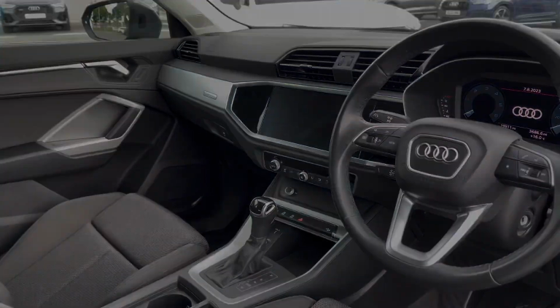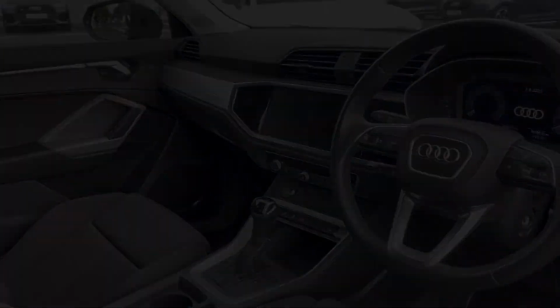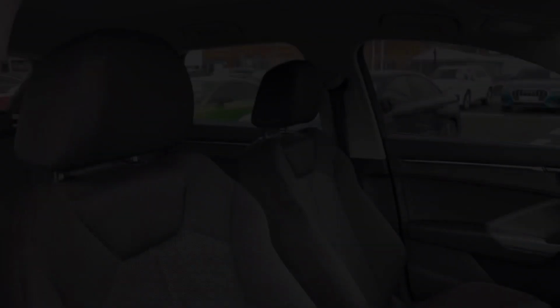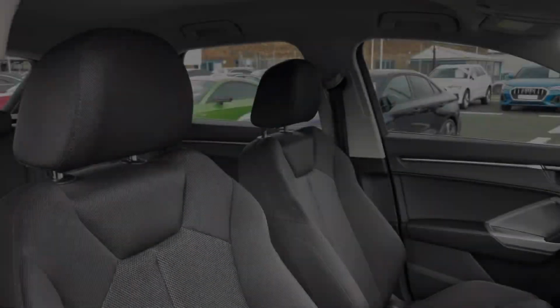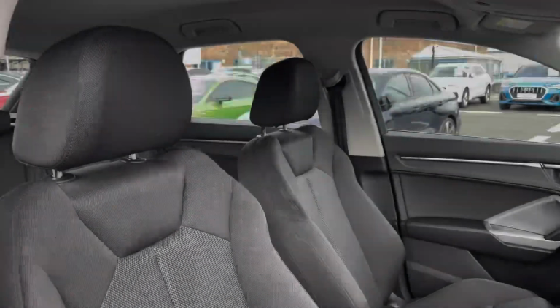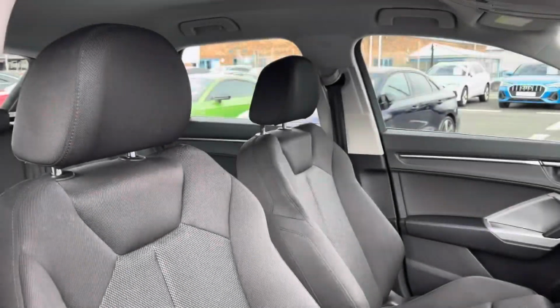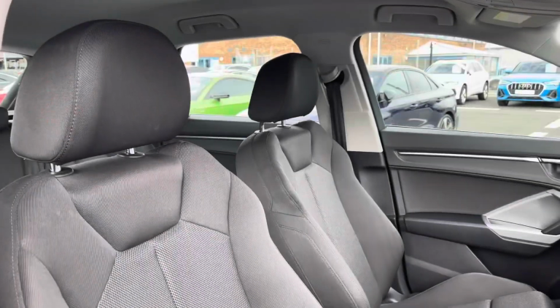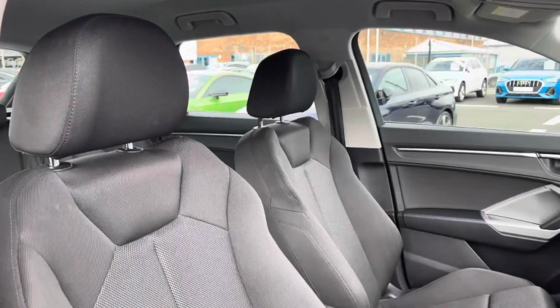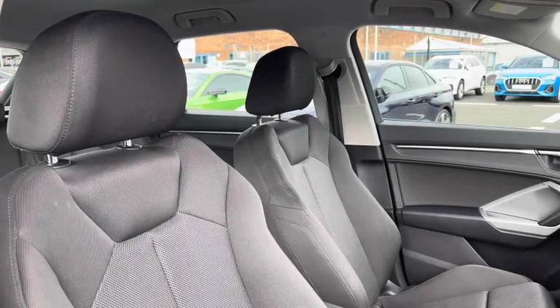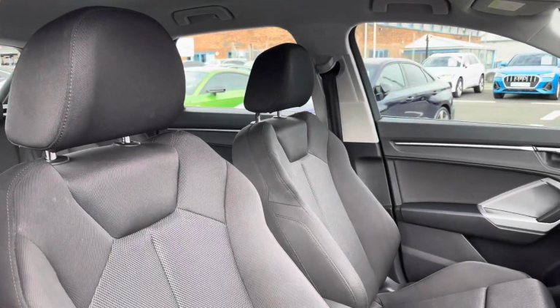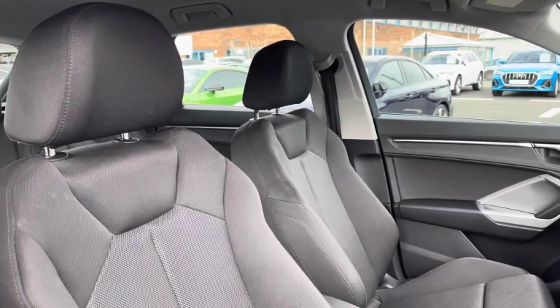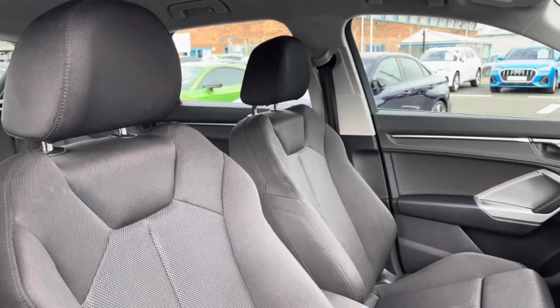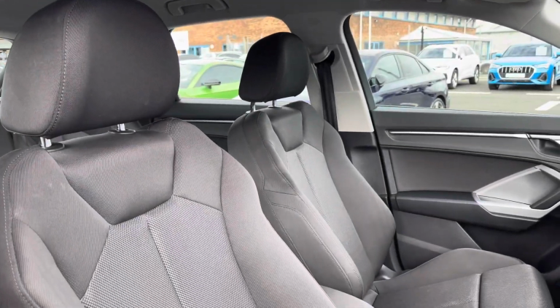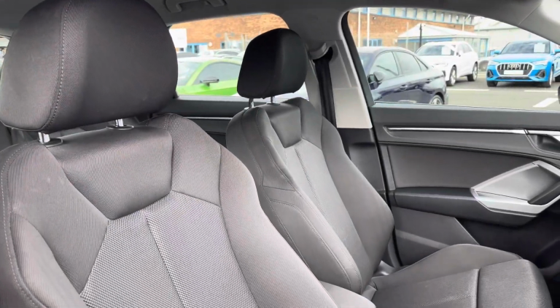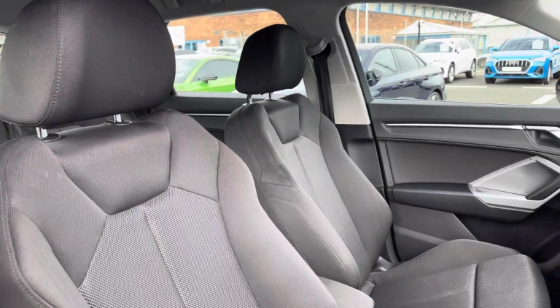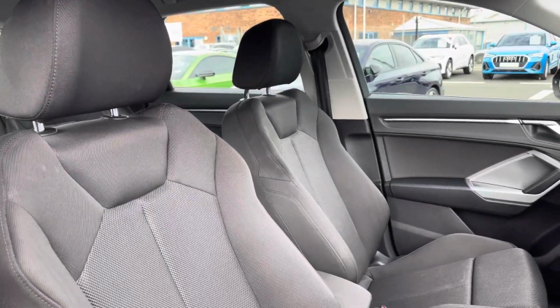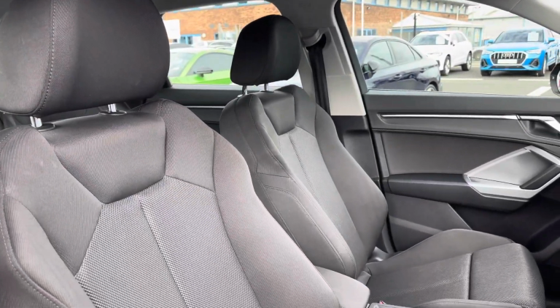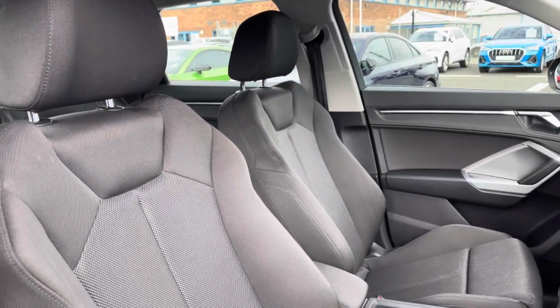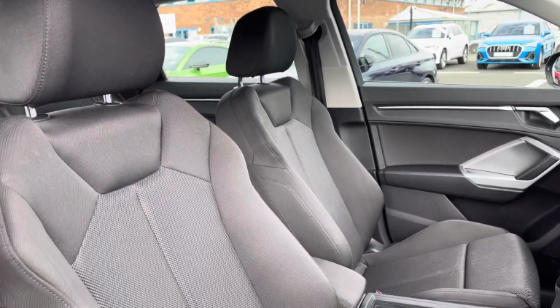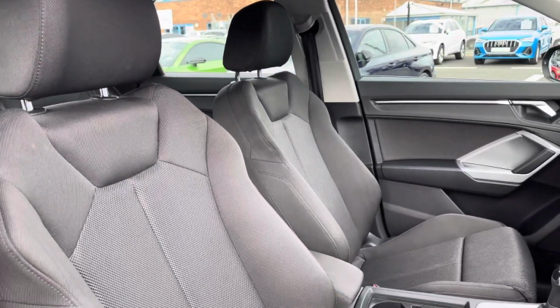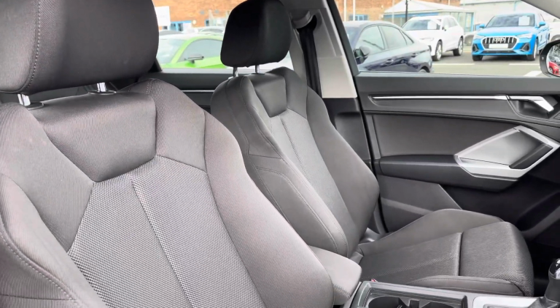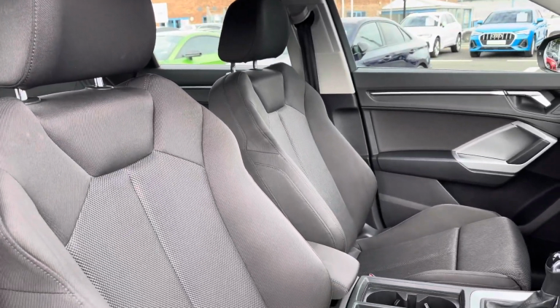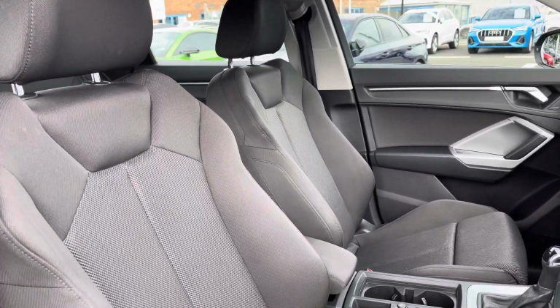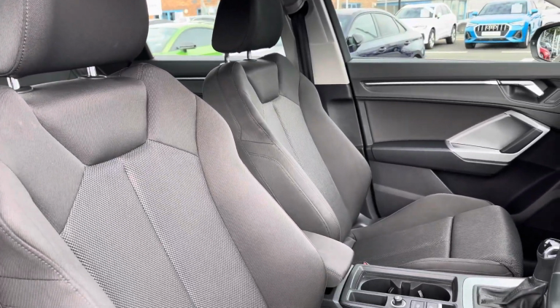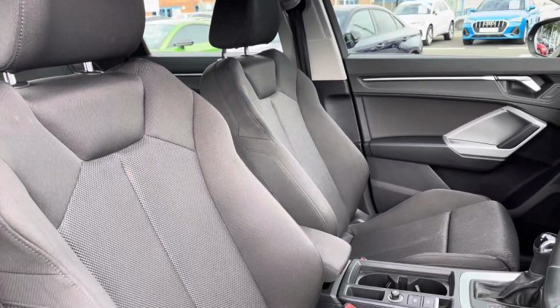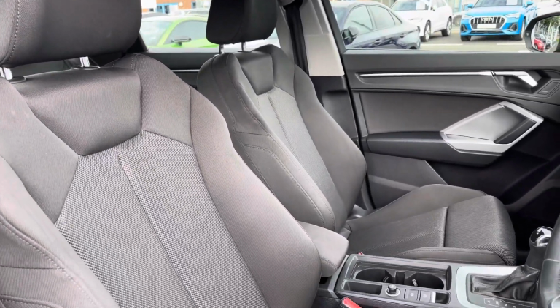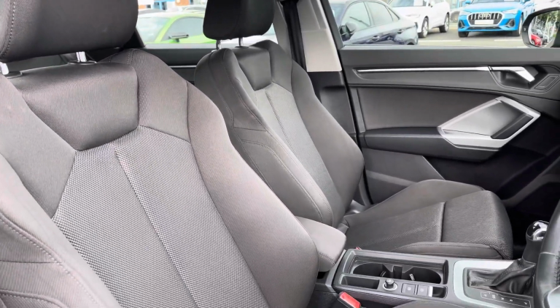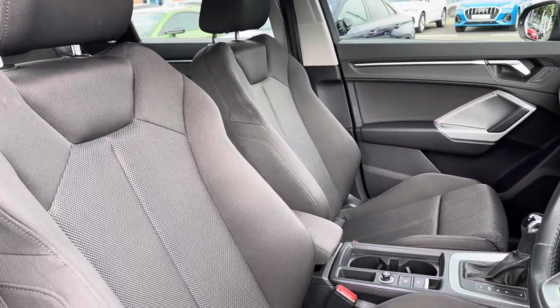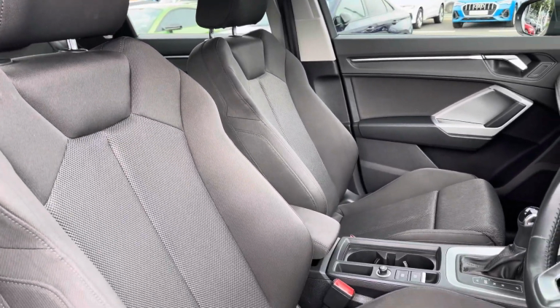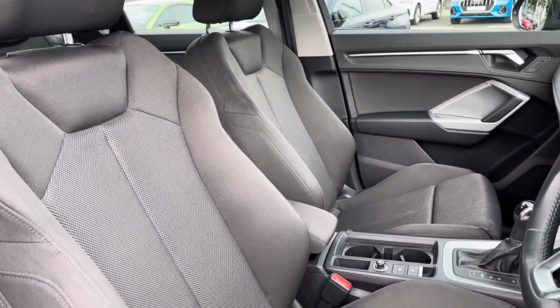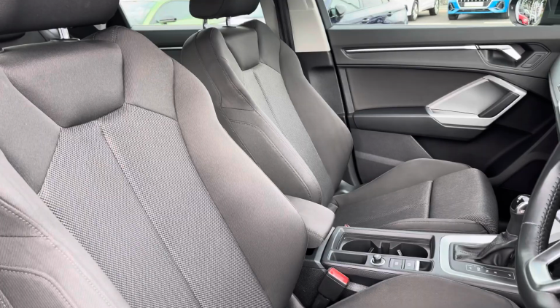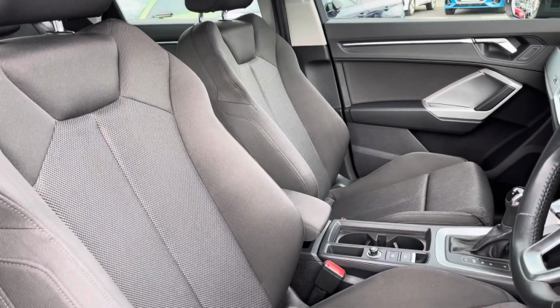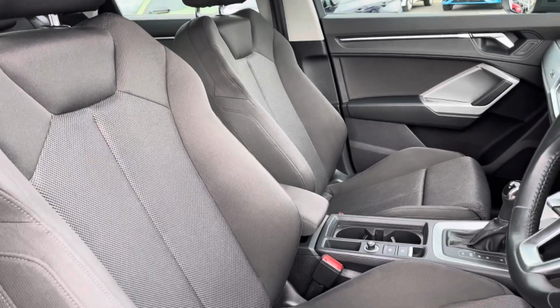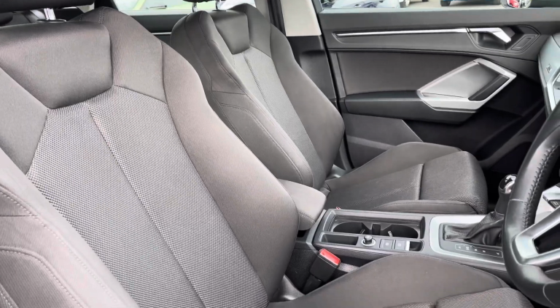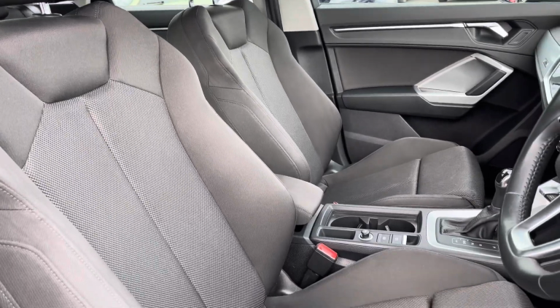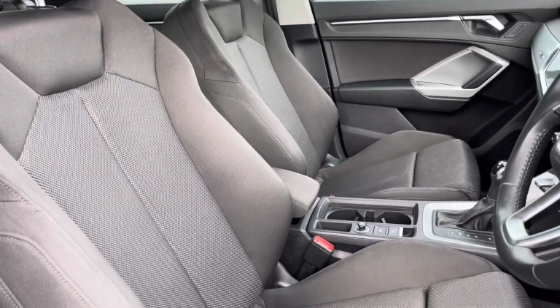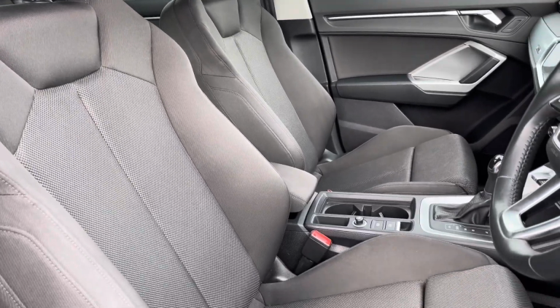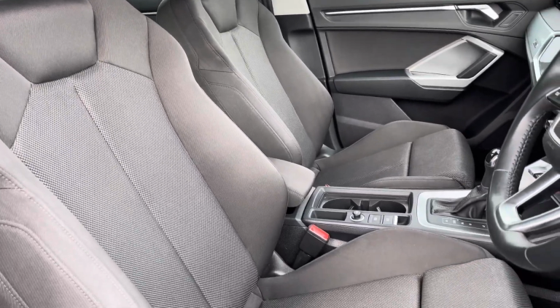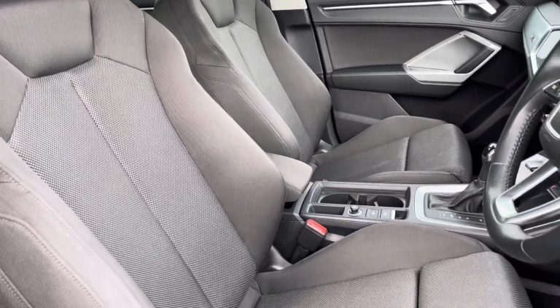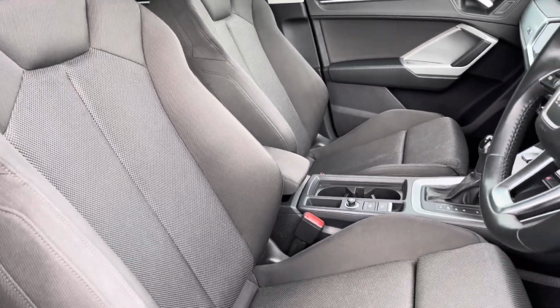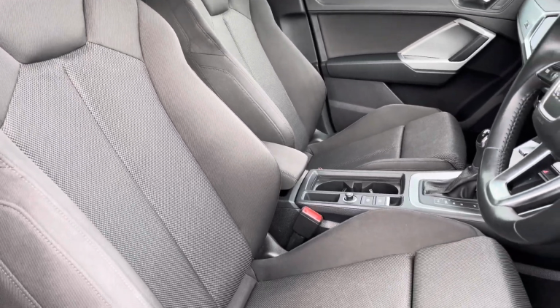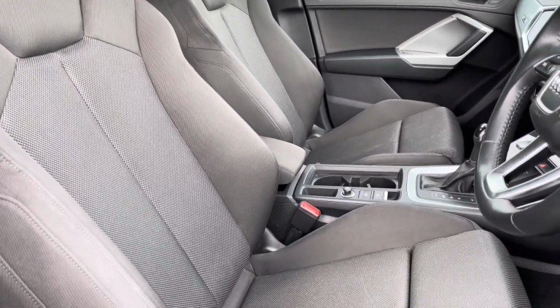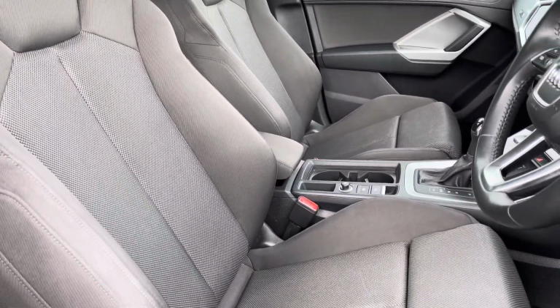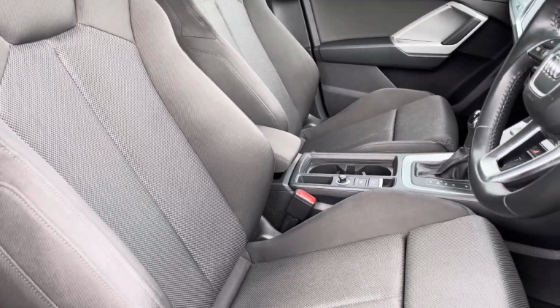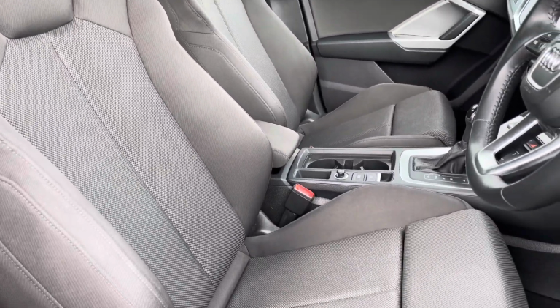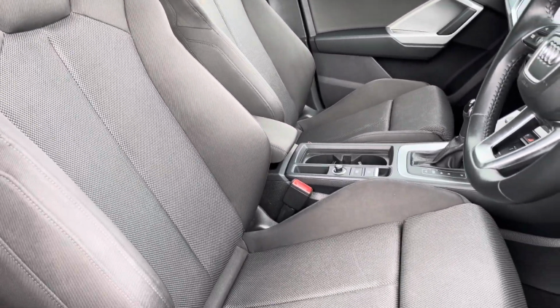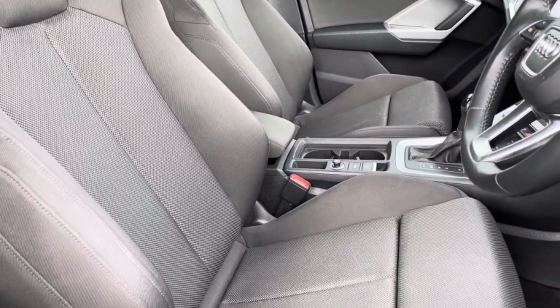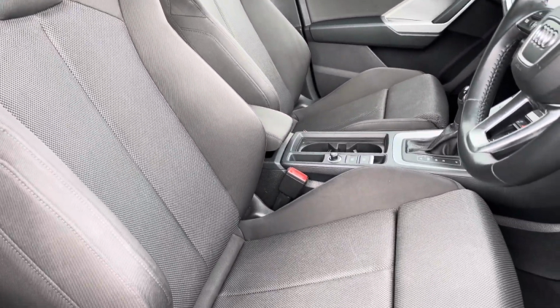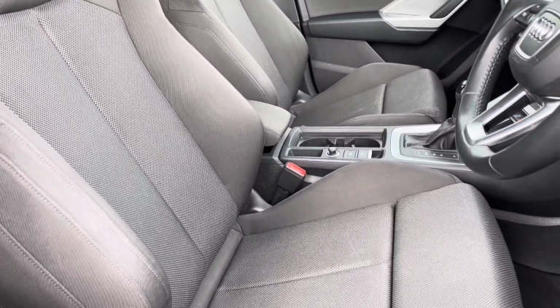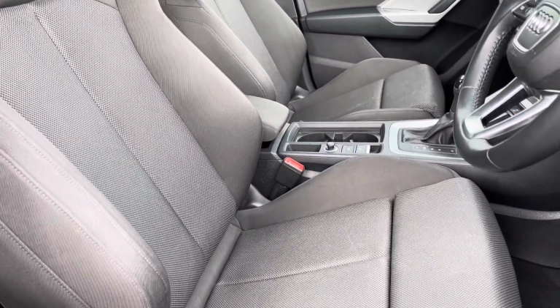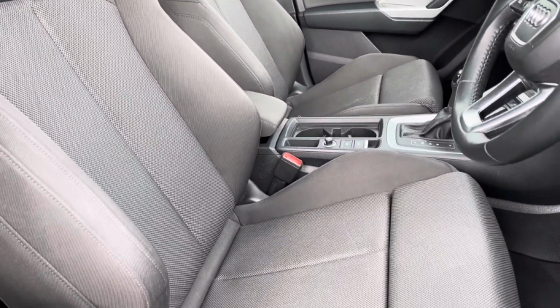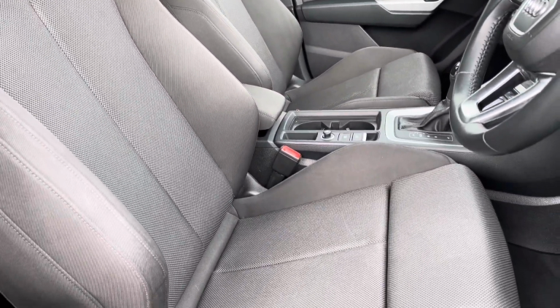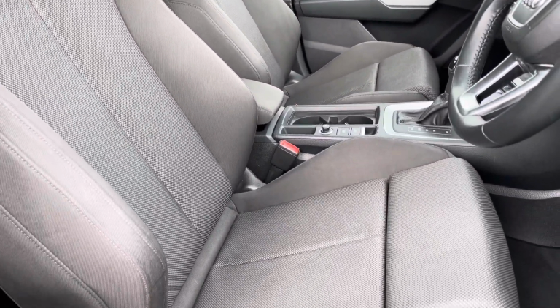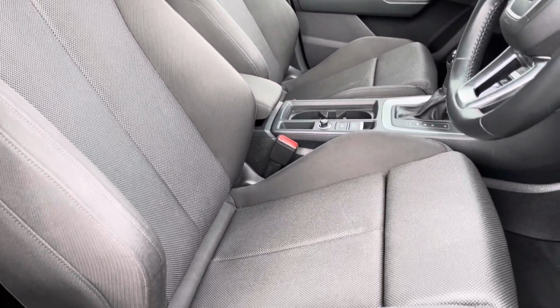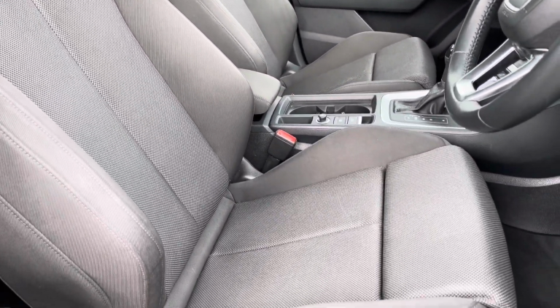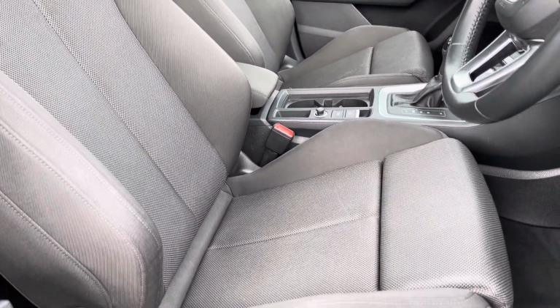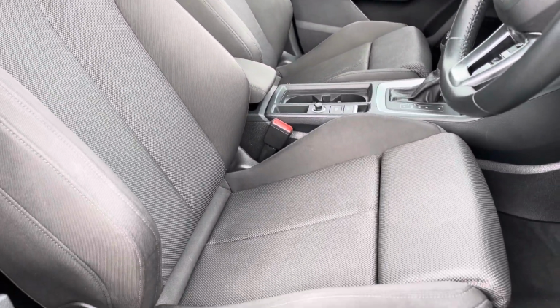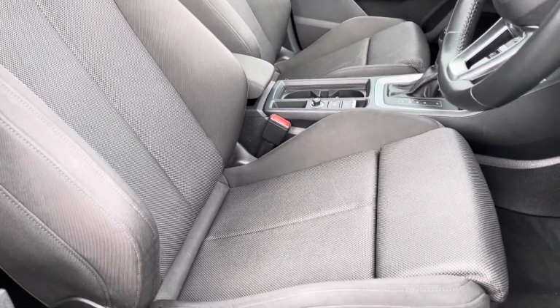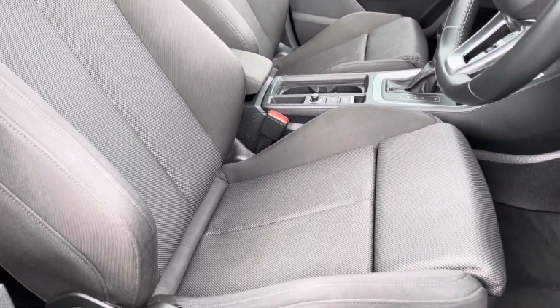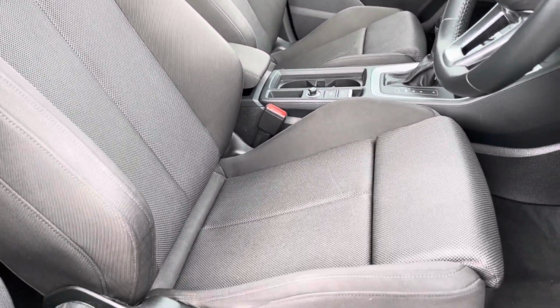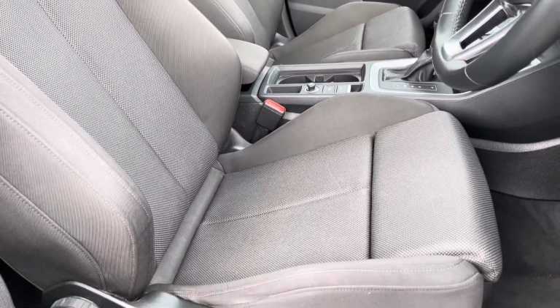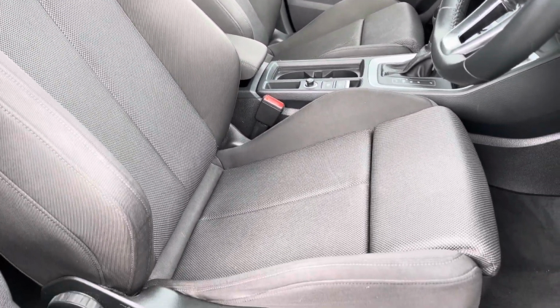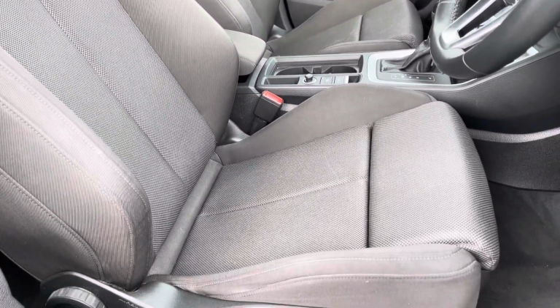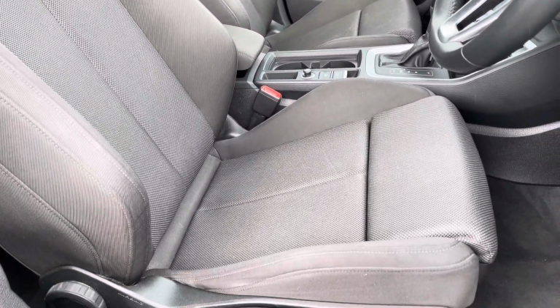The front seats are a sport style and very comfortable, and there's plenty of adjustment in these seats so you'll always find your correct posture as well as driving position.